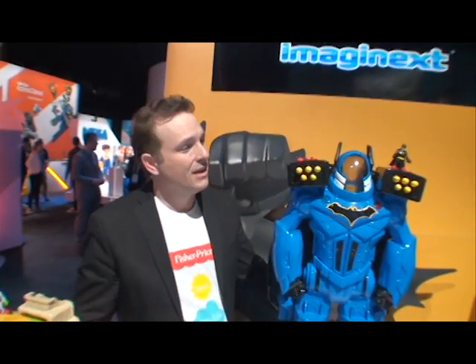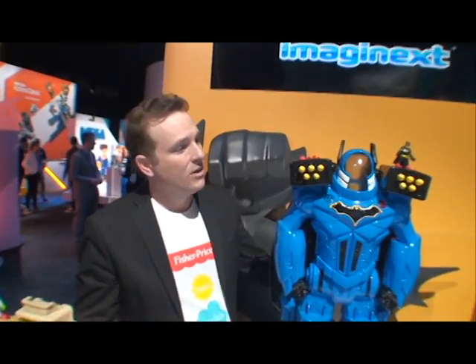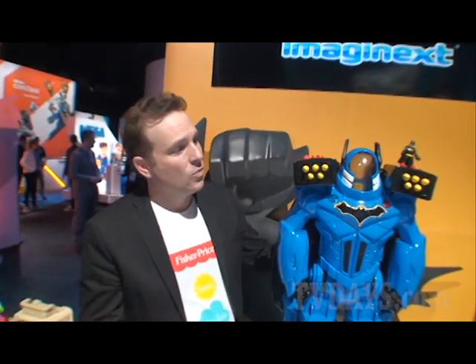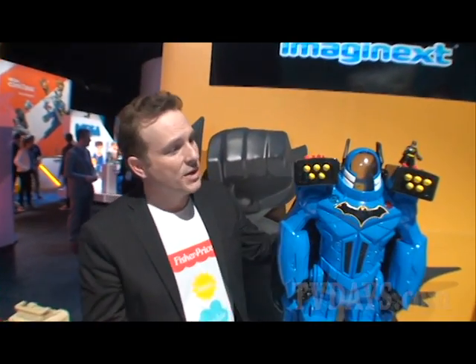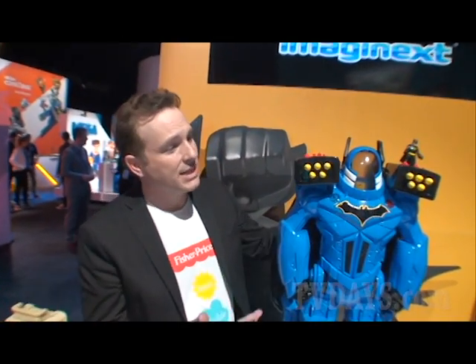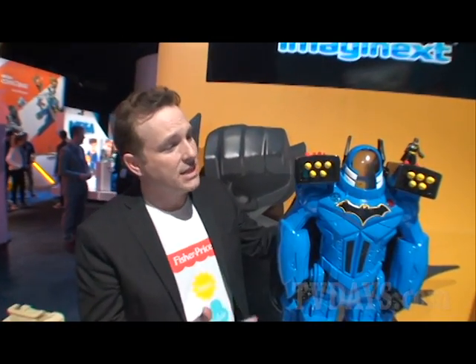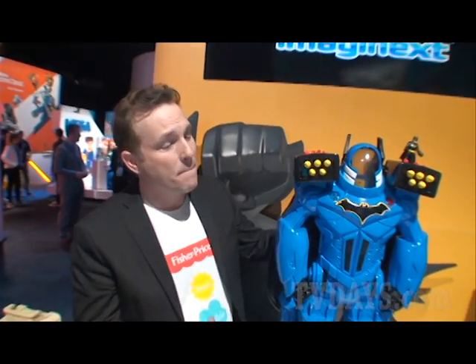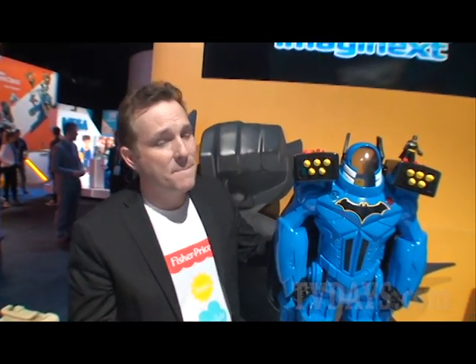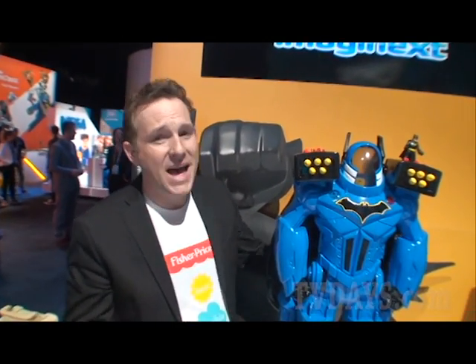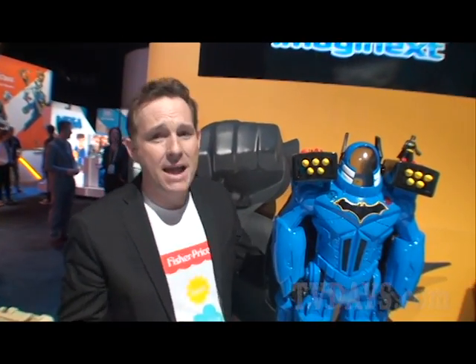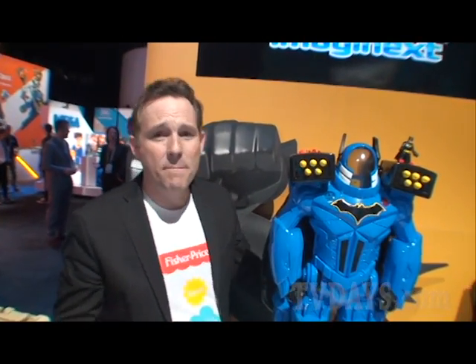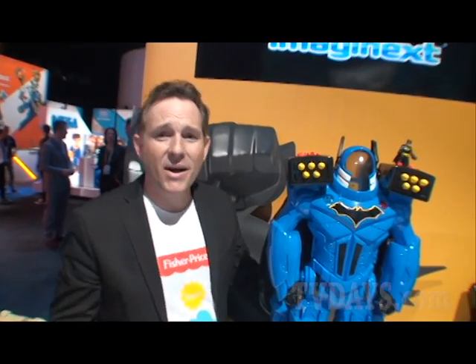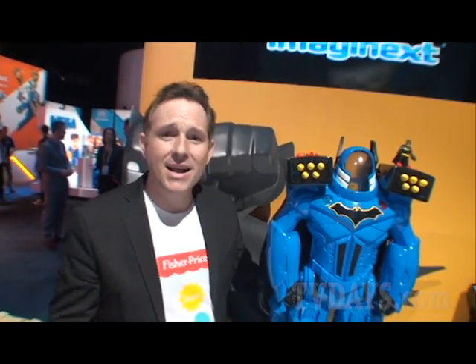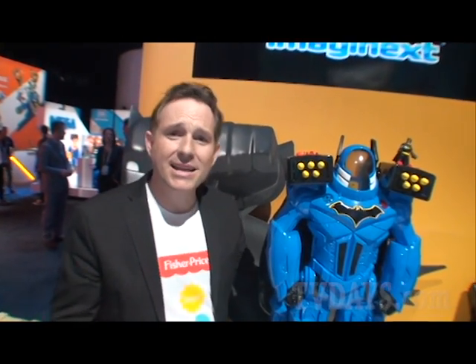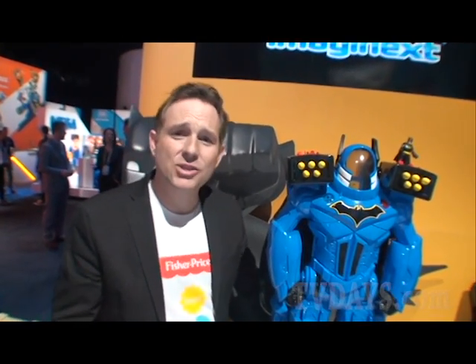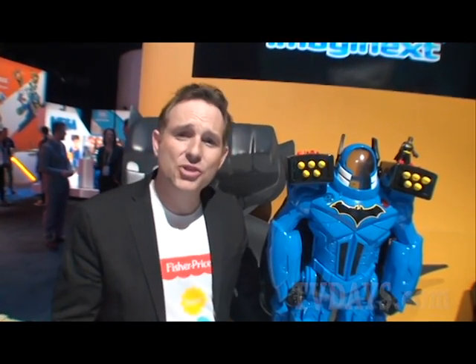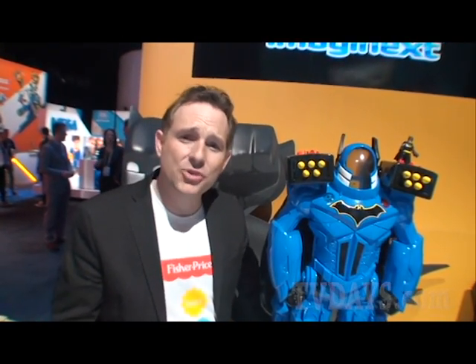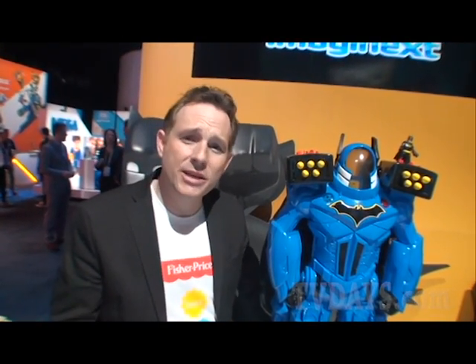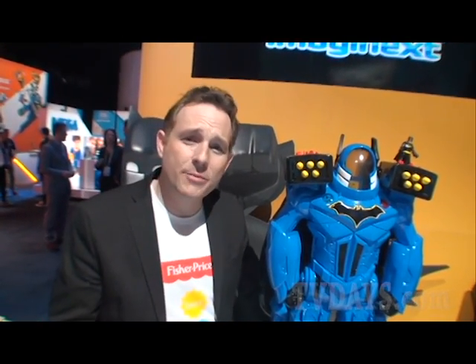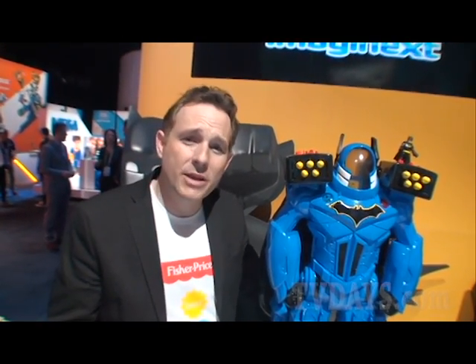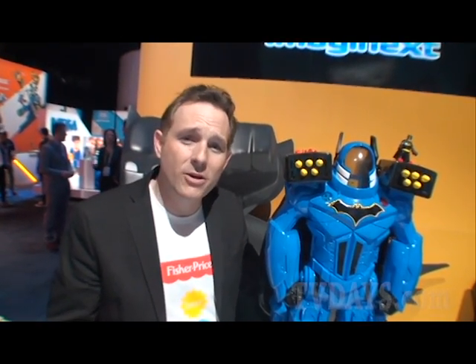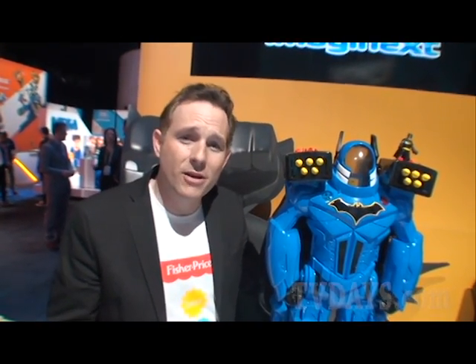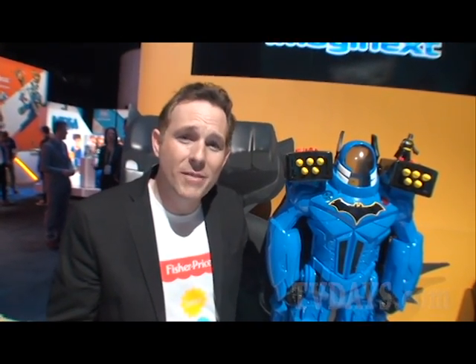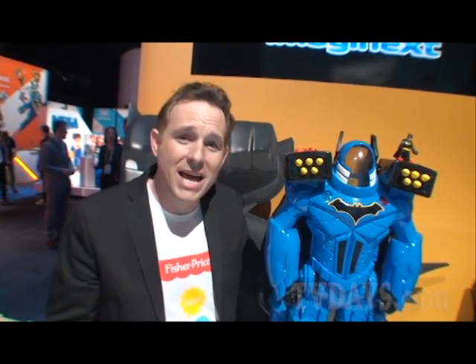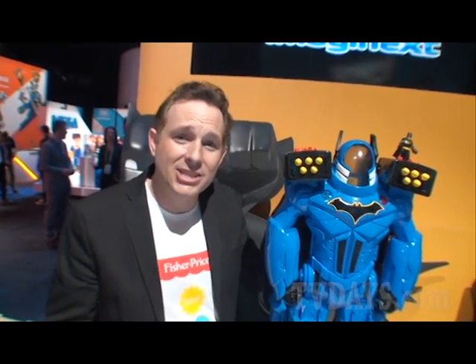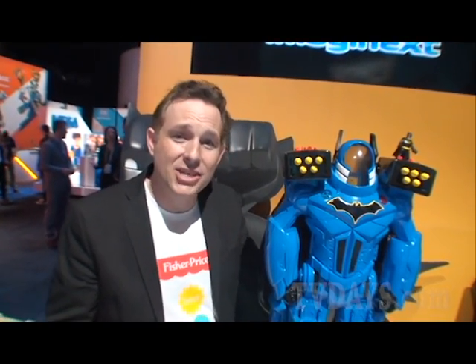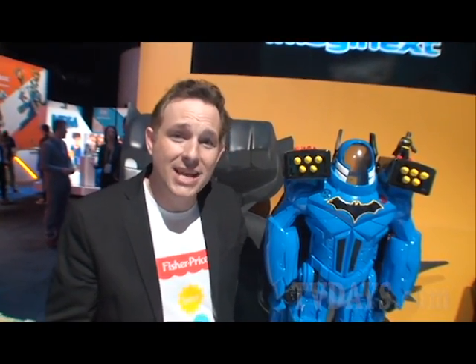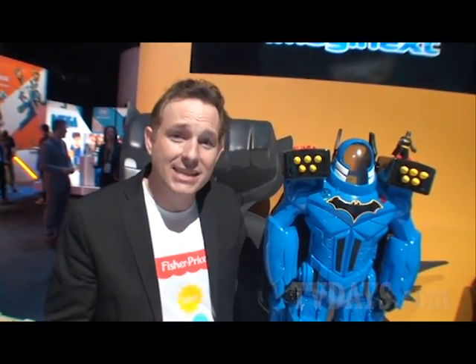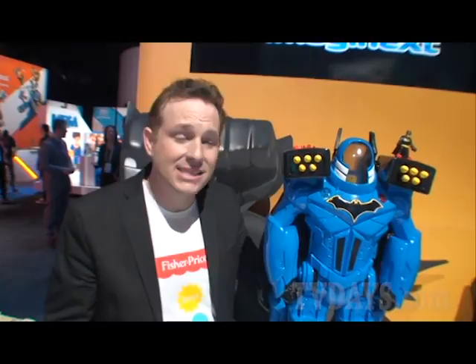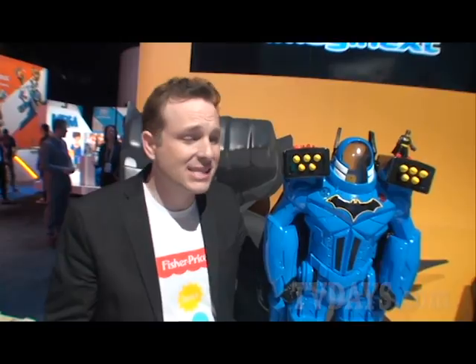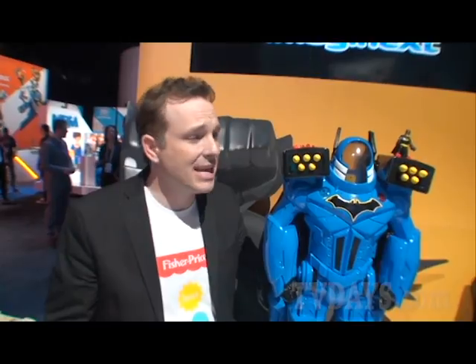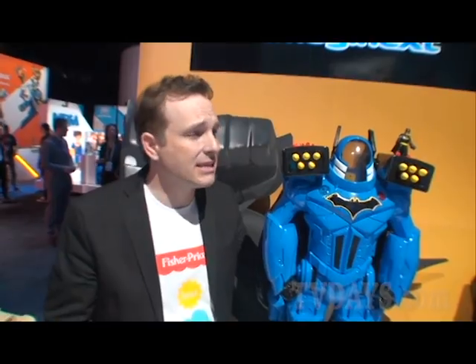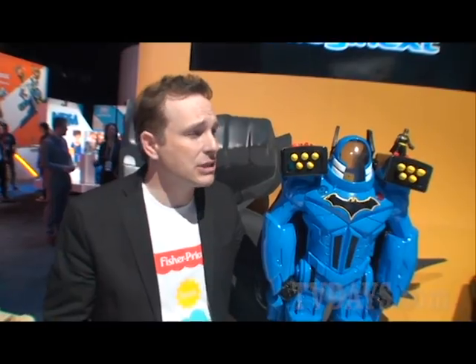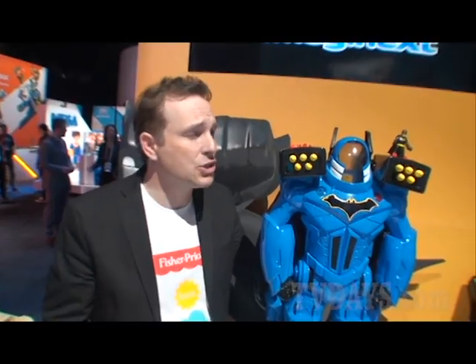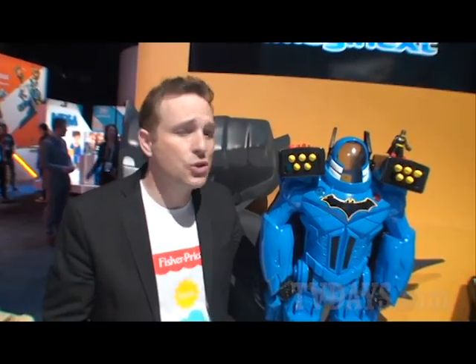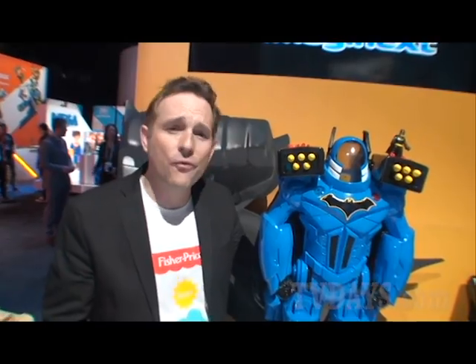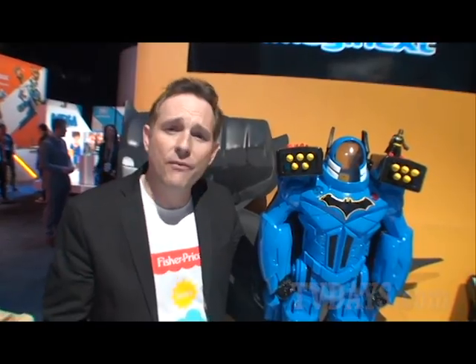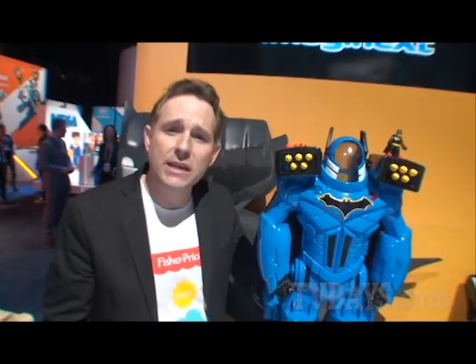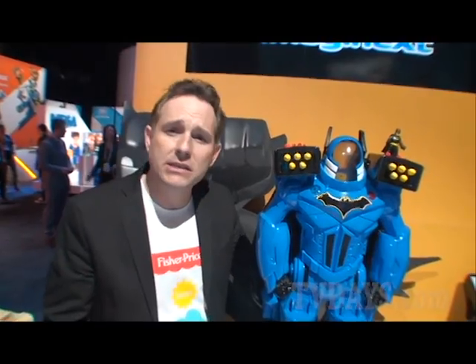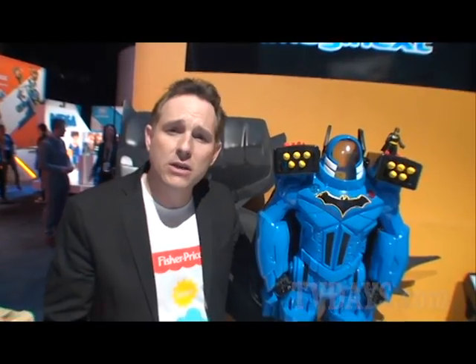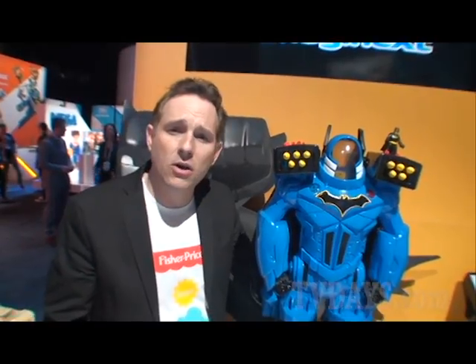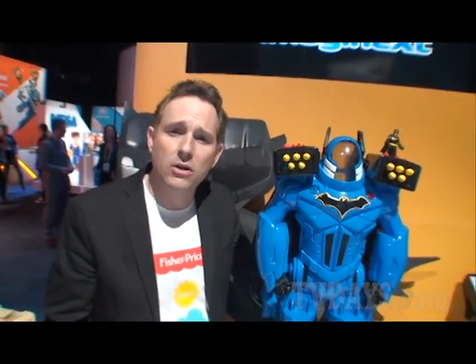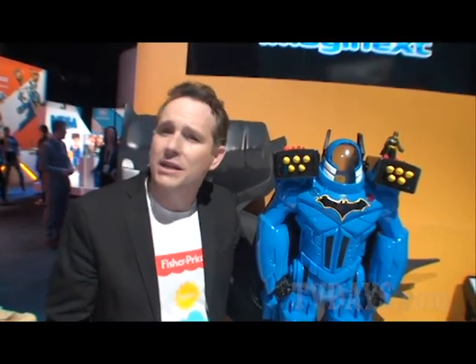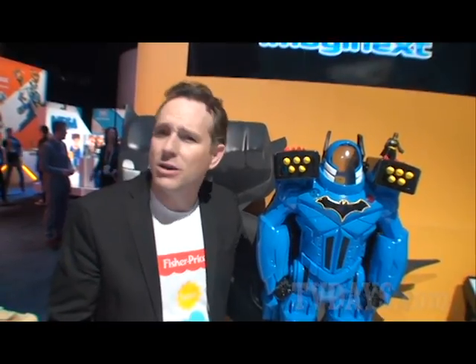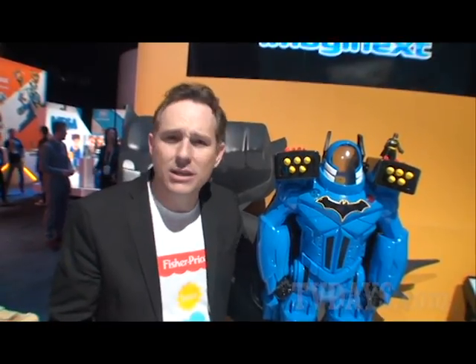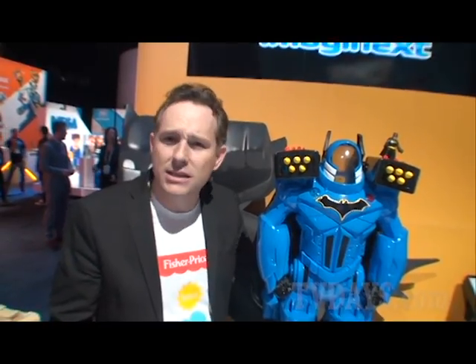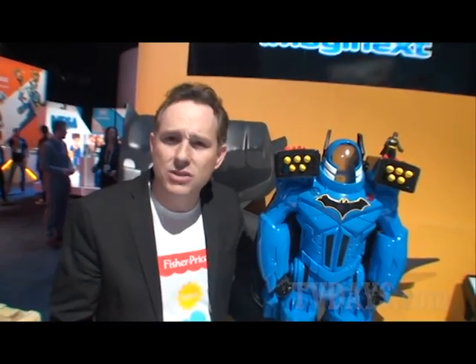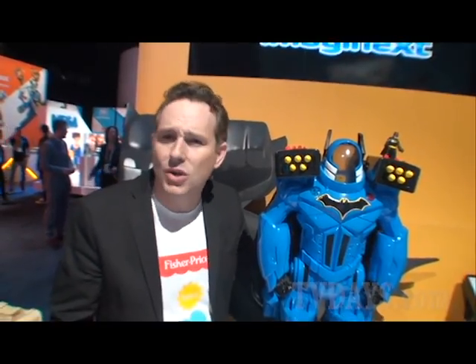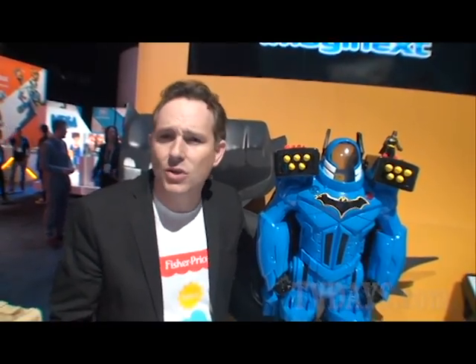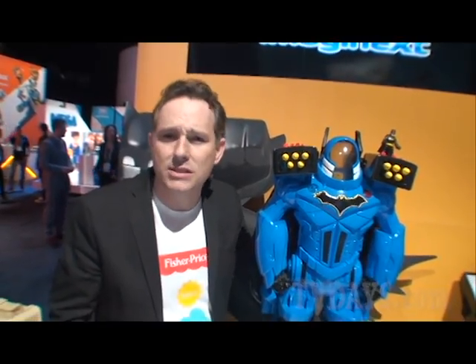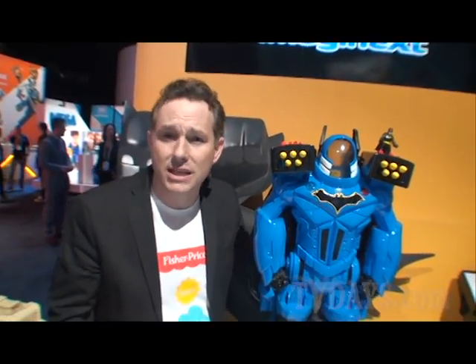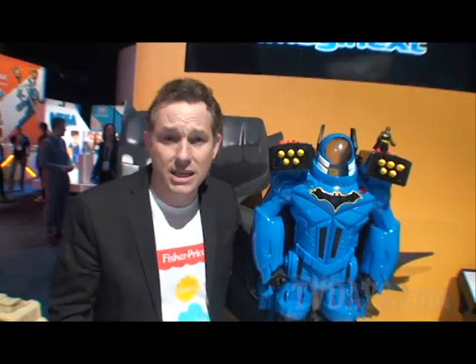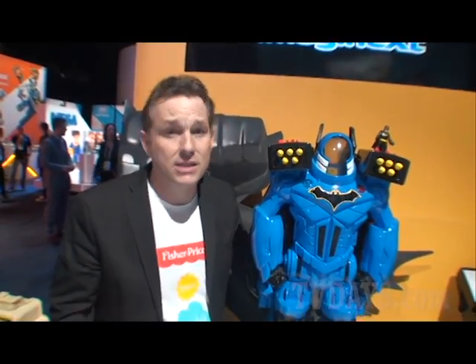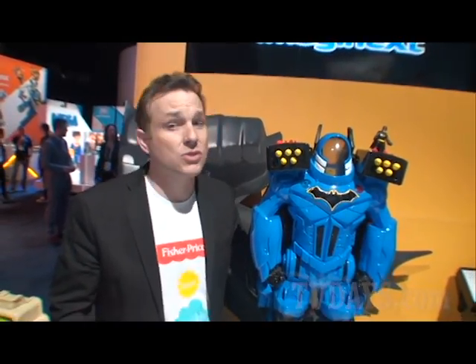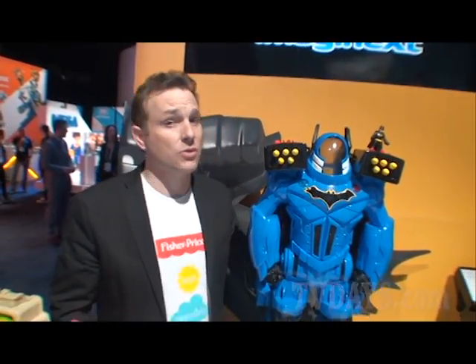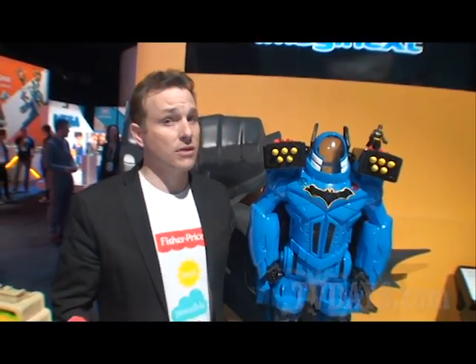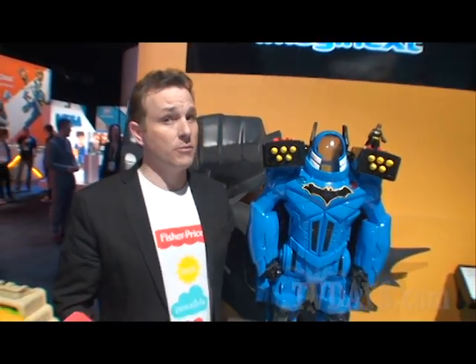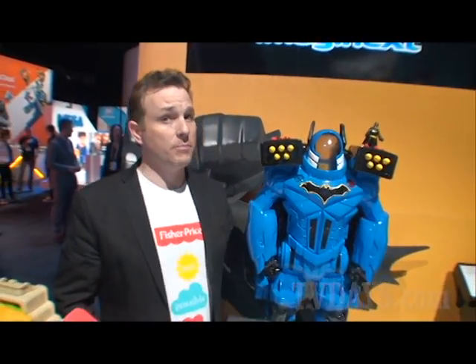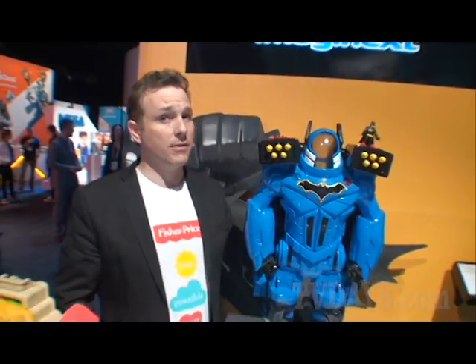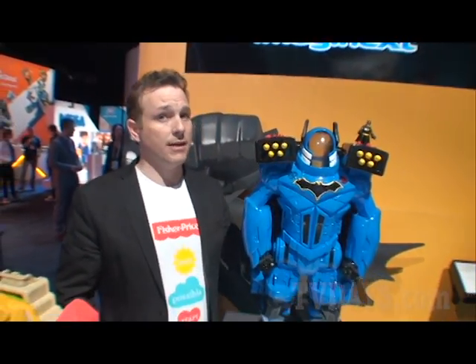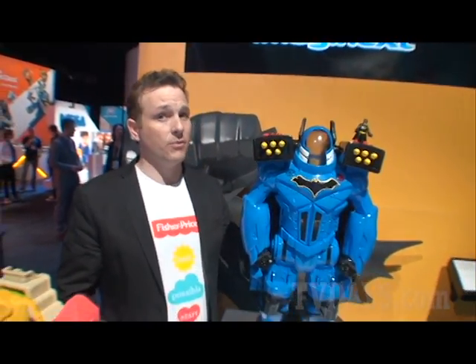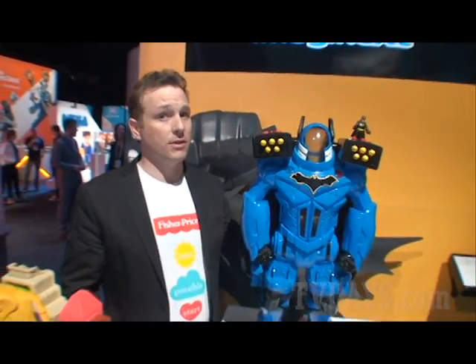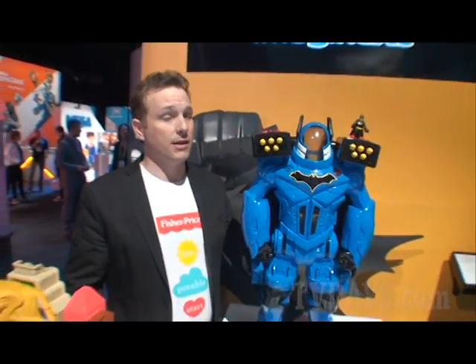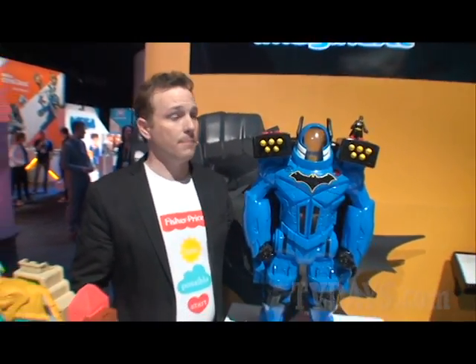We got the Bat-Bot Xtreme here at ImagineX, standing two feet tall, nearly as tall as the kids who are going to be playing with it.